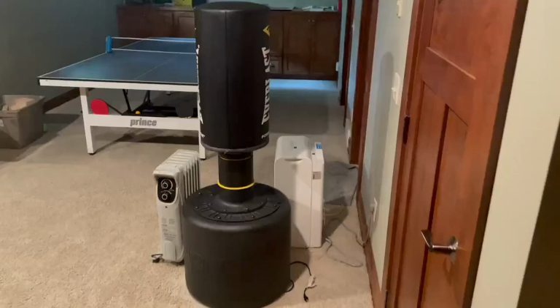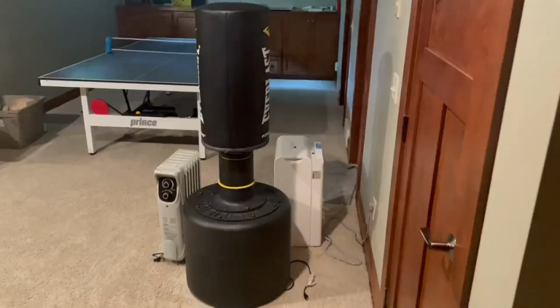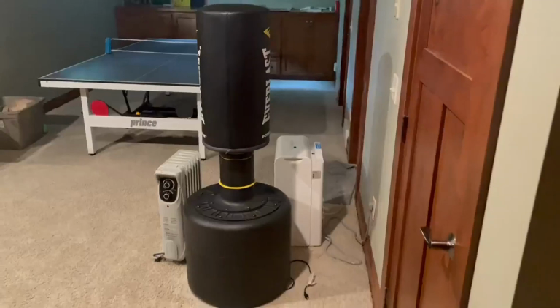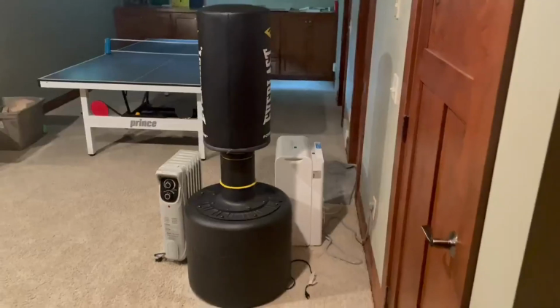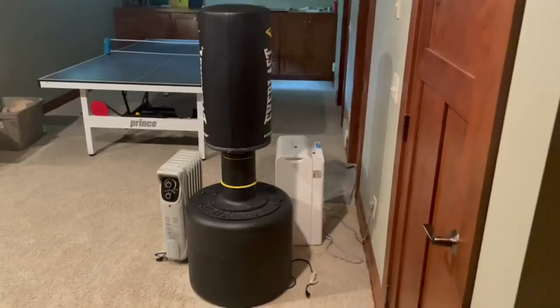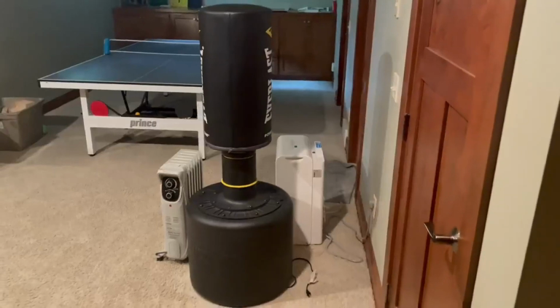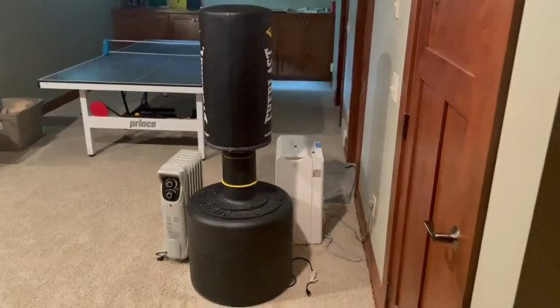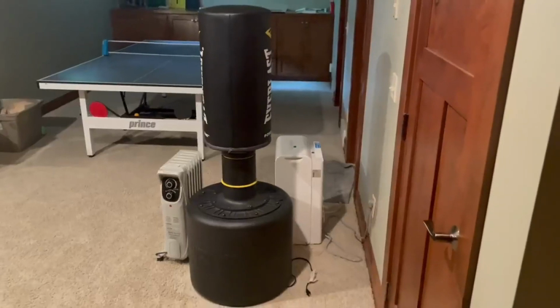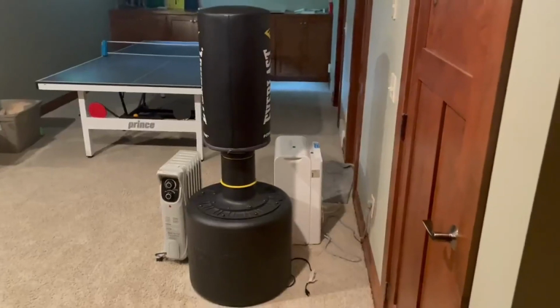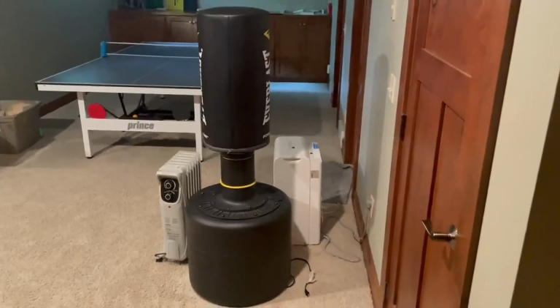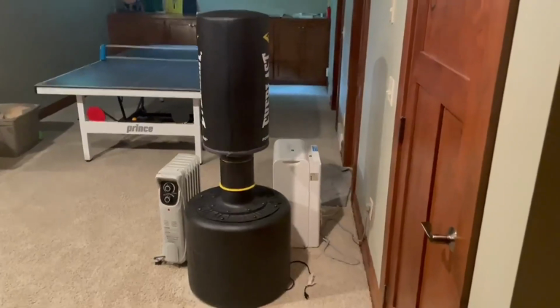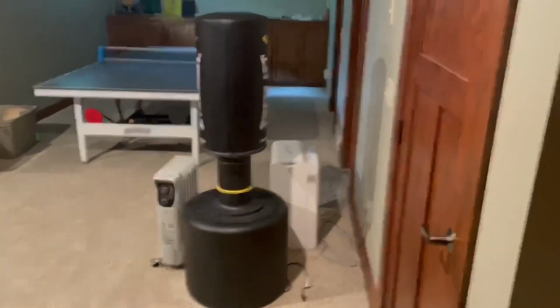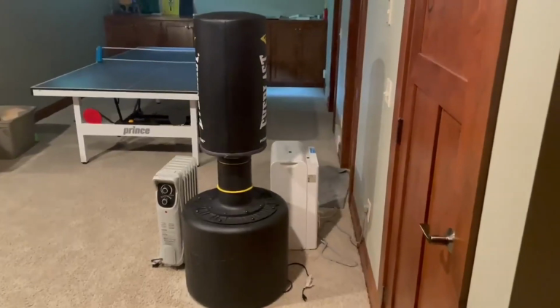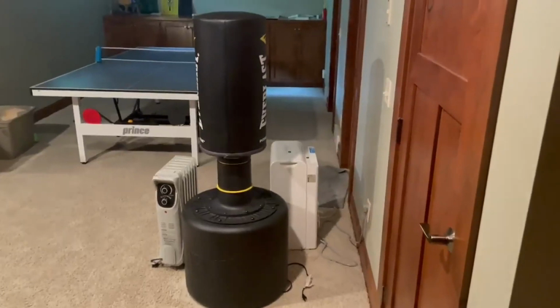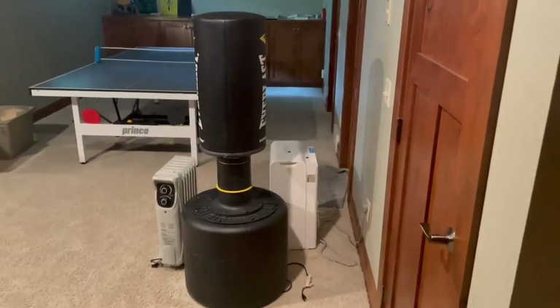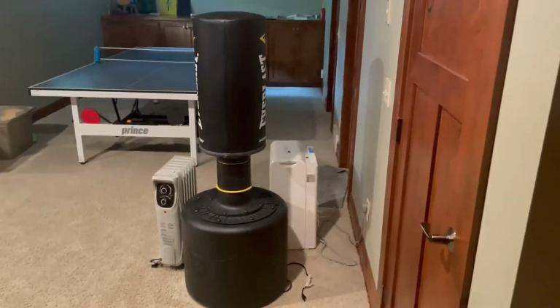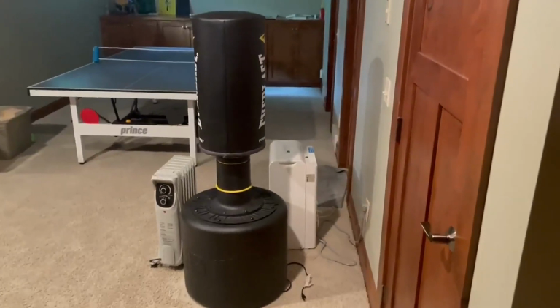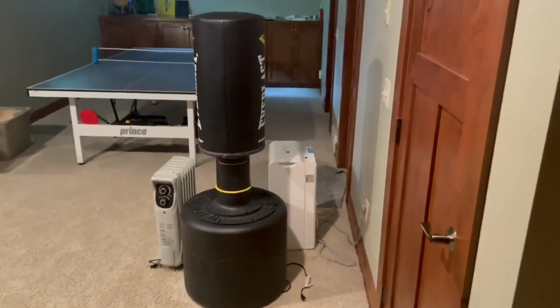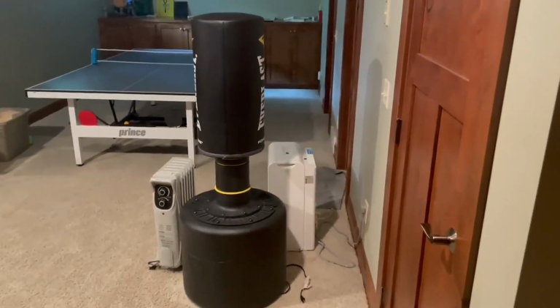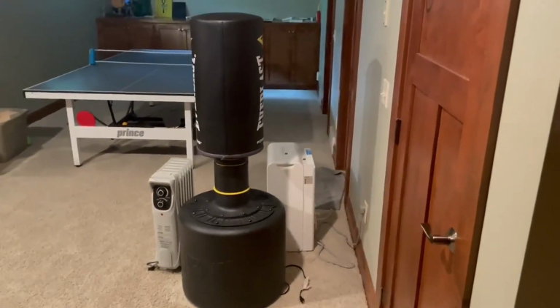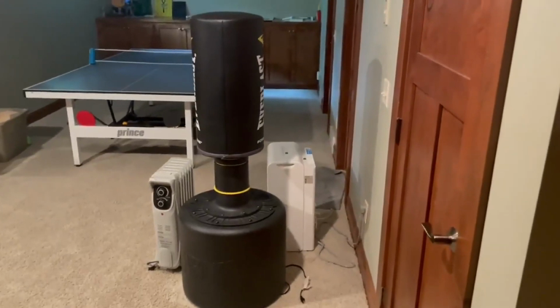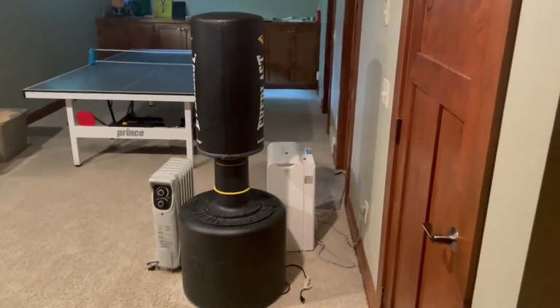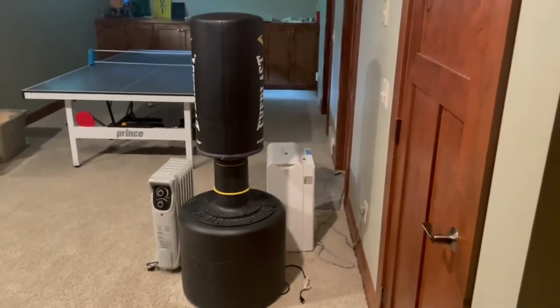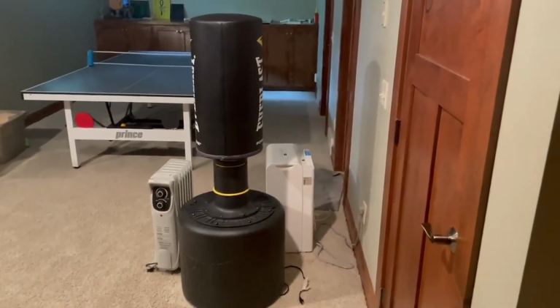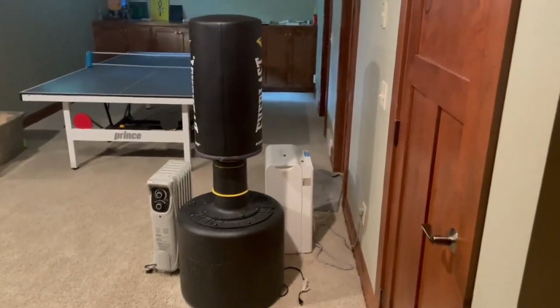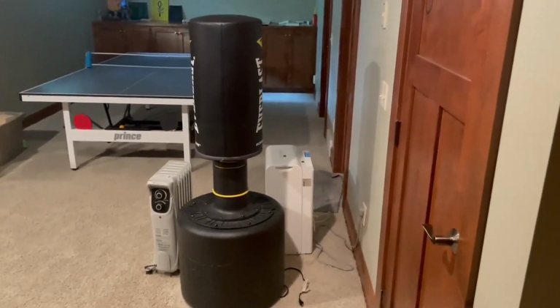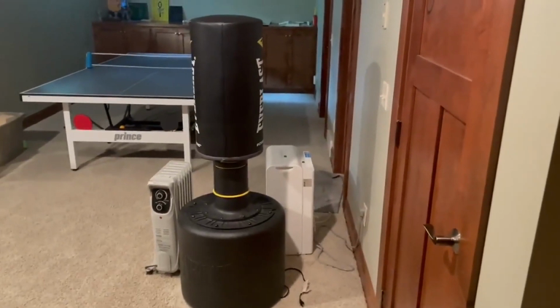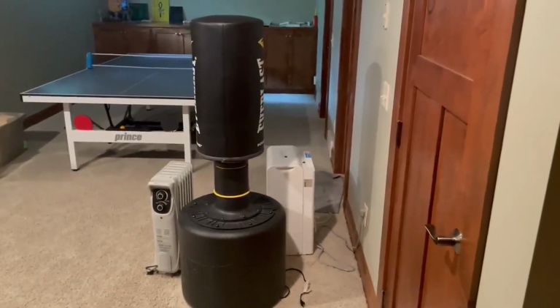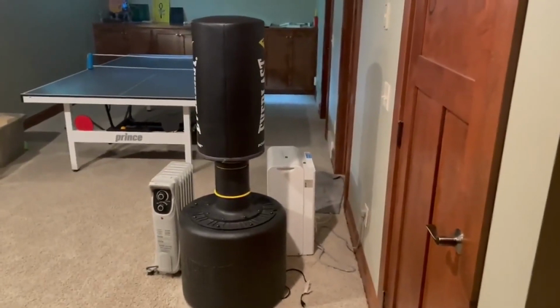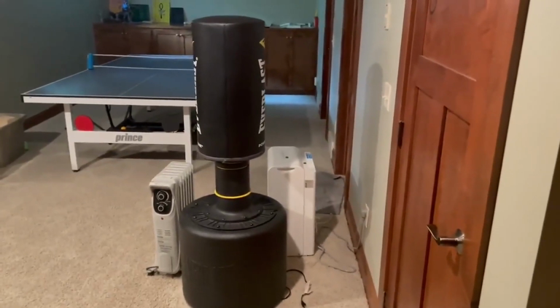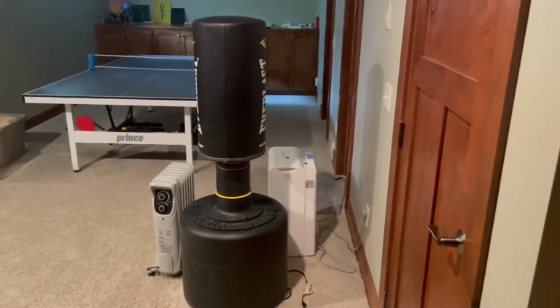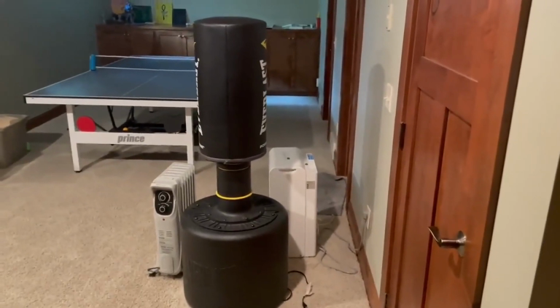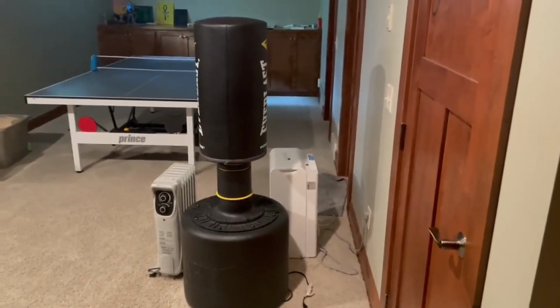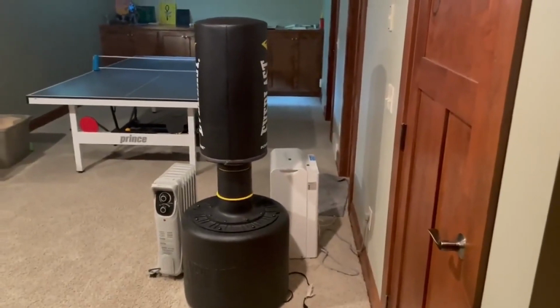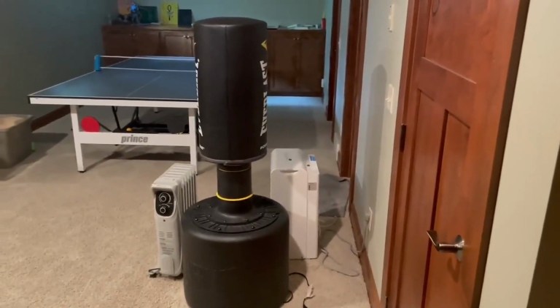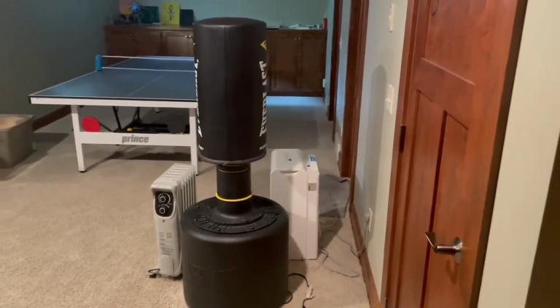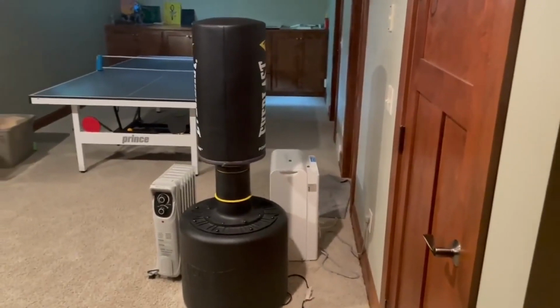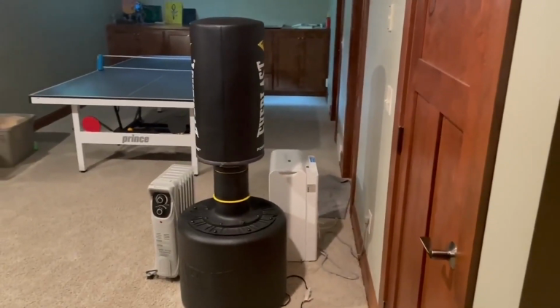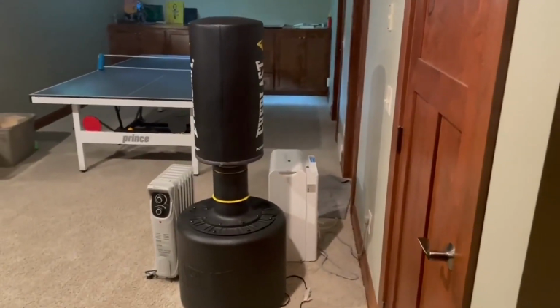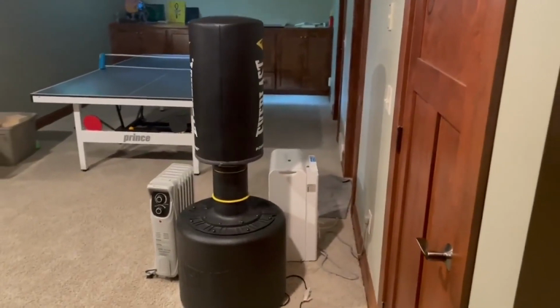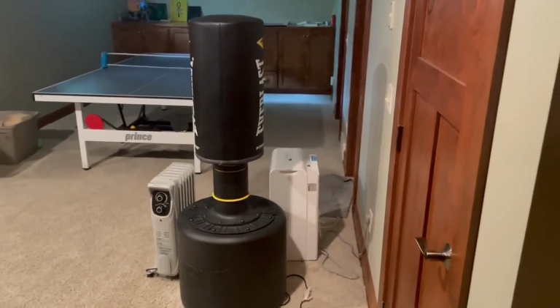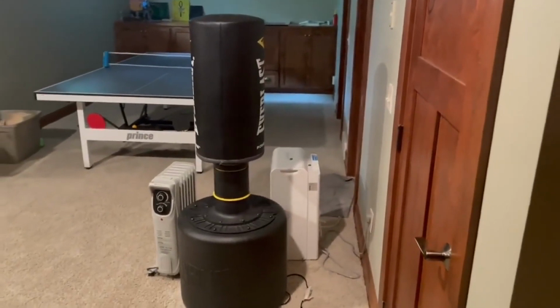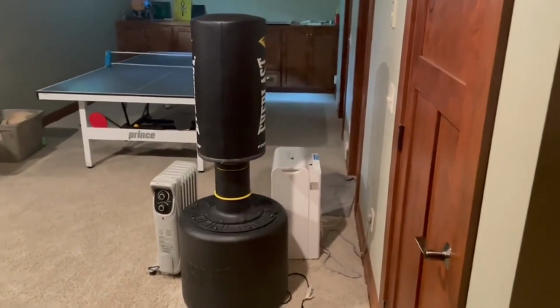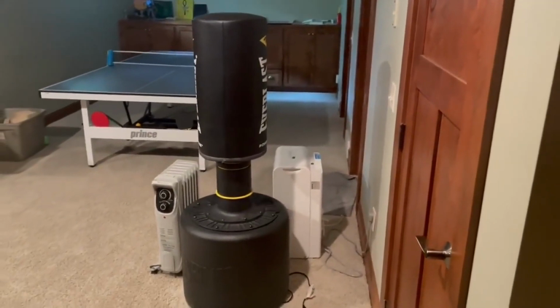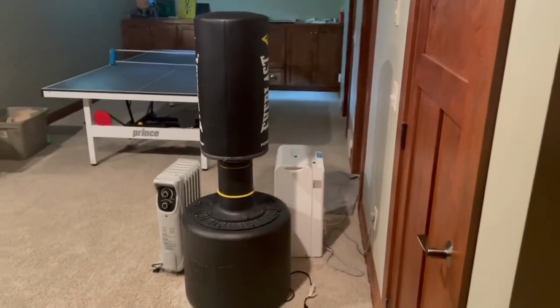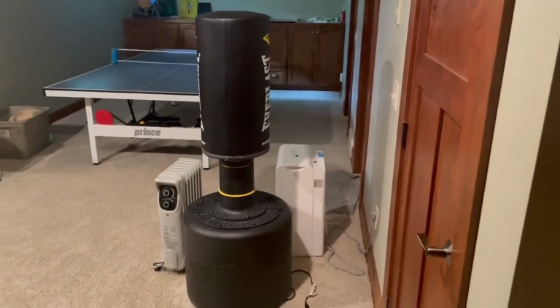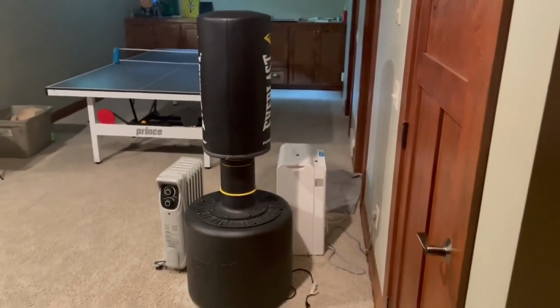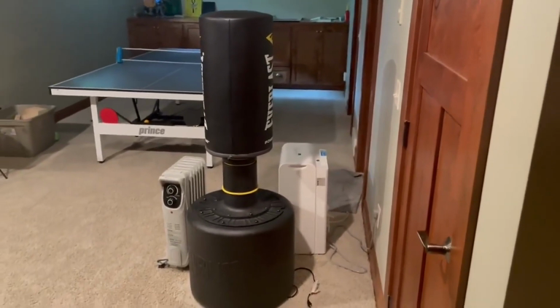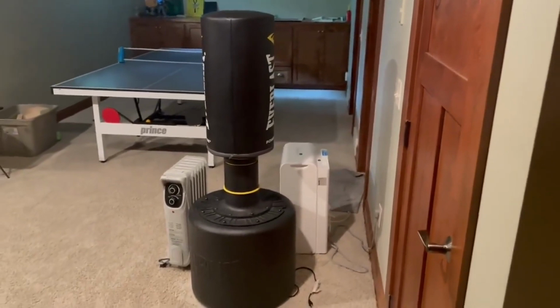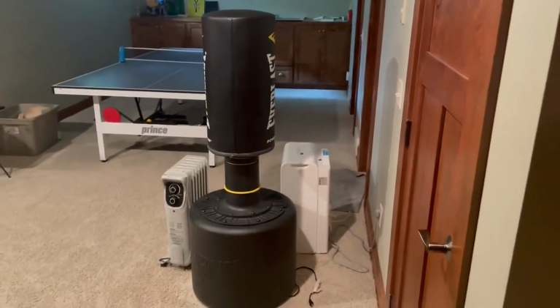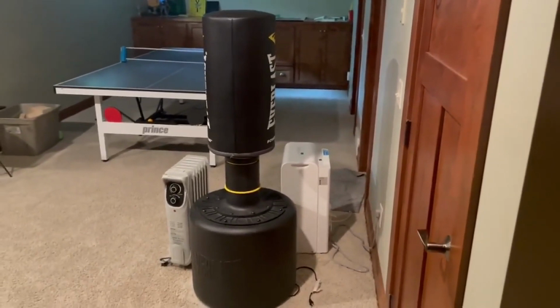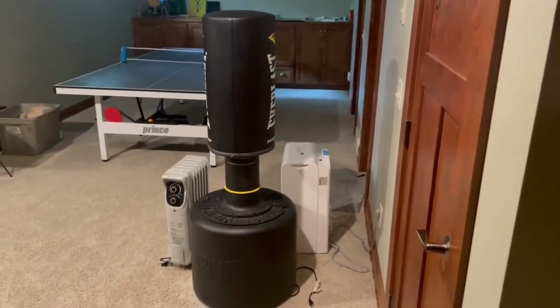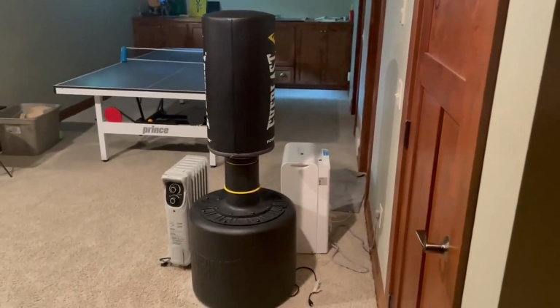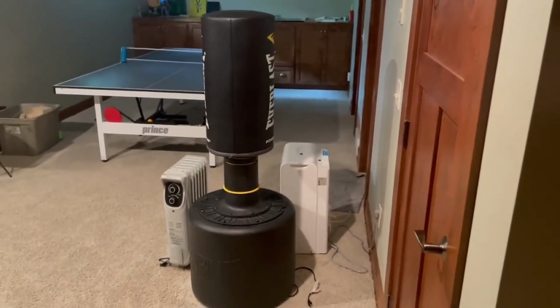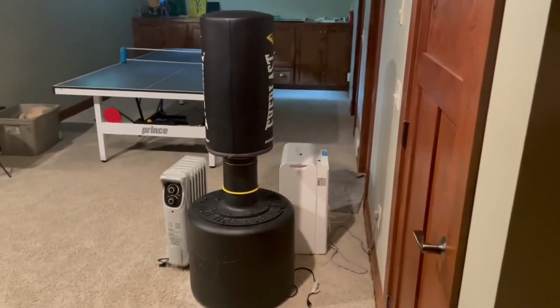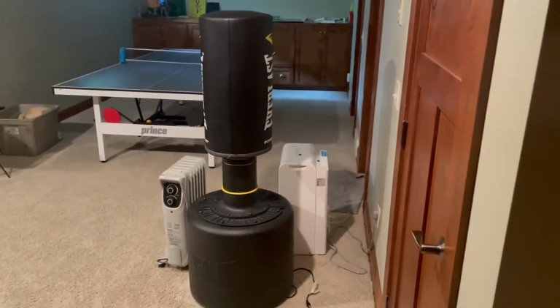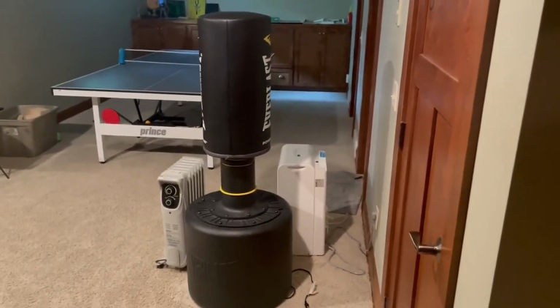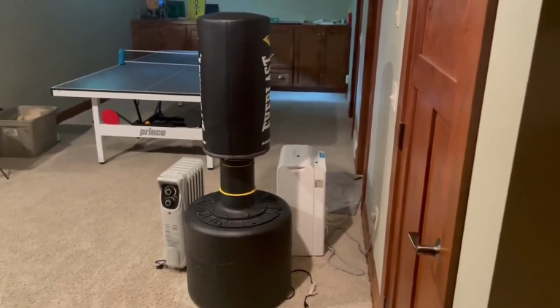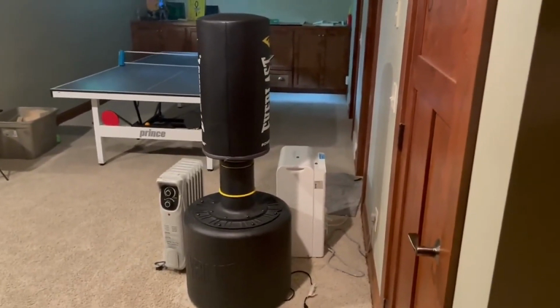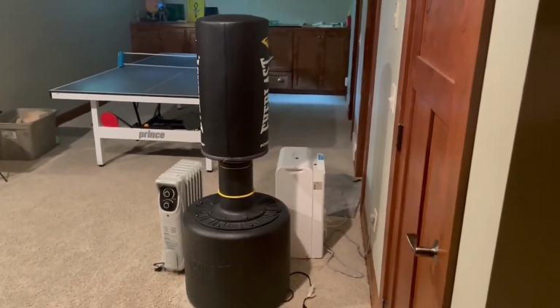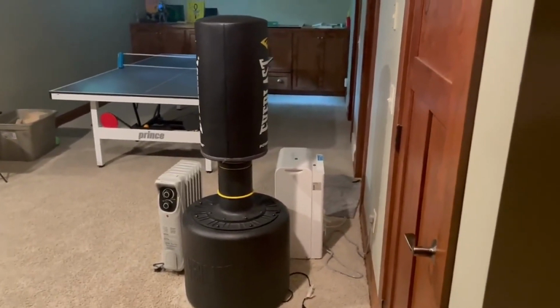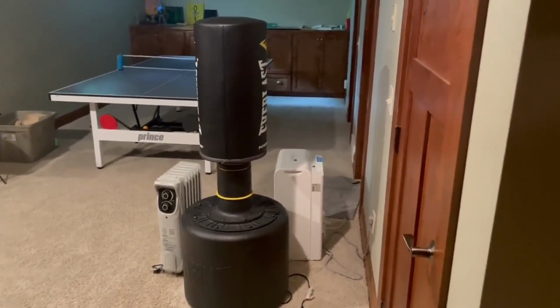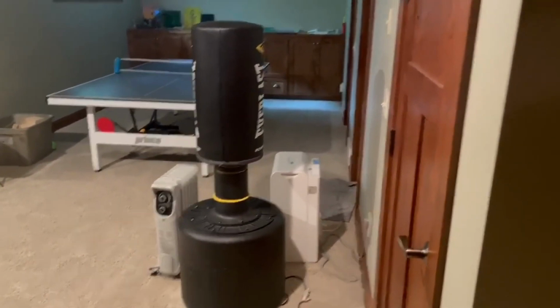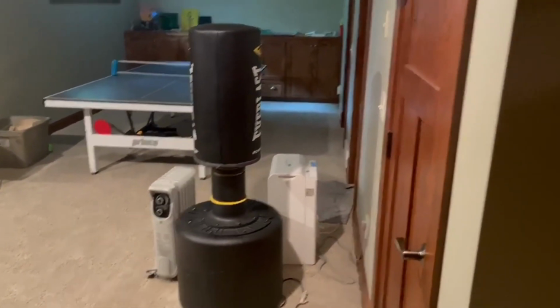Let's talk about this Everlast Freestanding Punching Bag, giving my pros and cons with this thing. So it's great, I love it, it works really, really well.